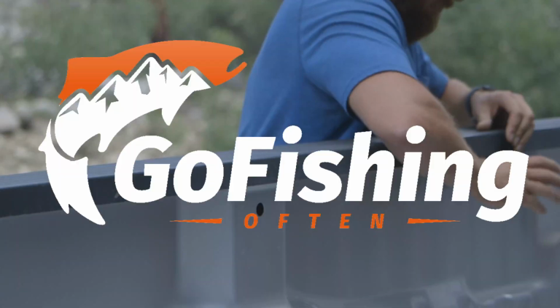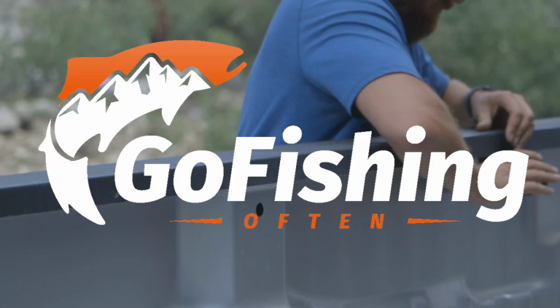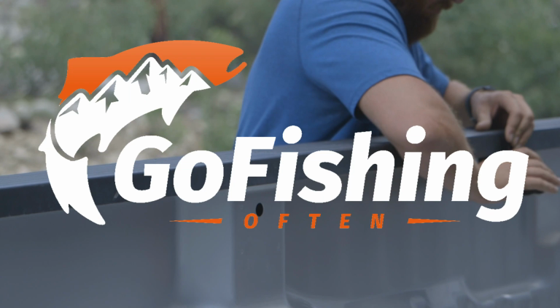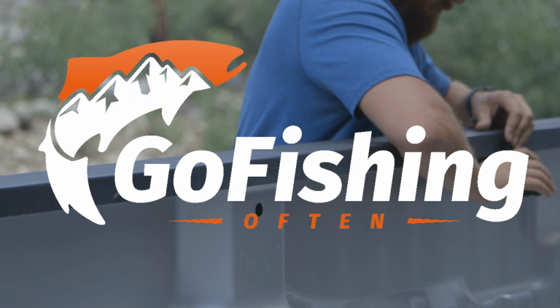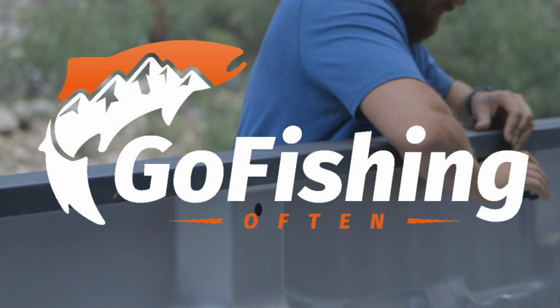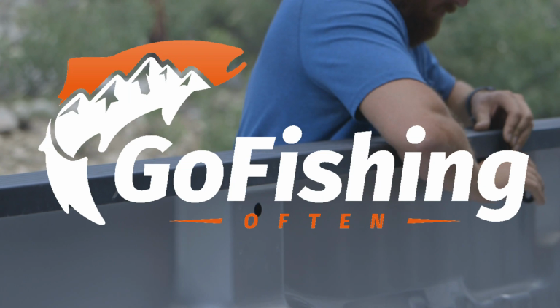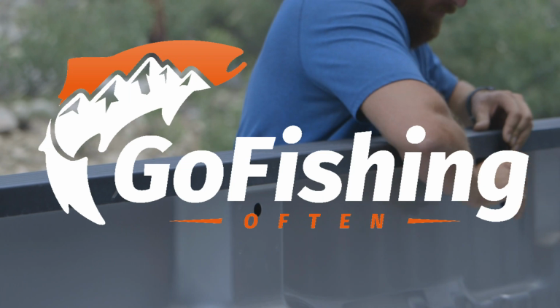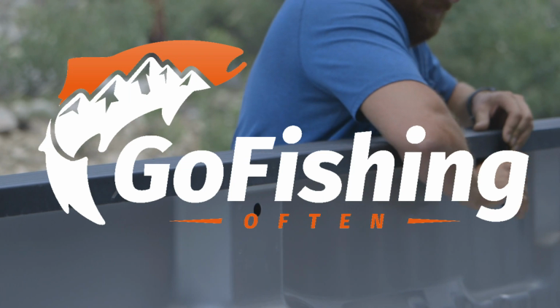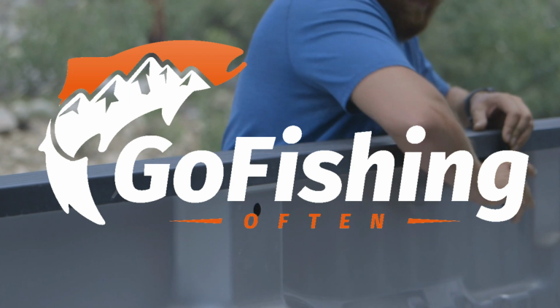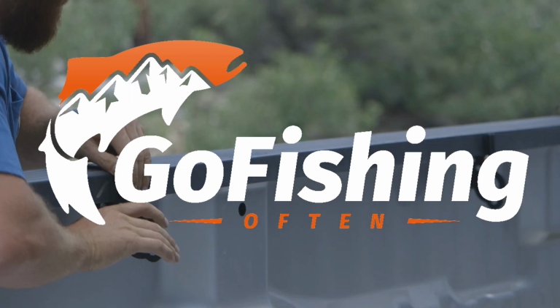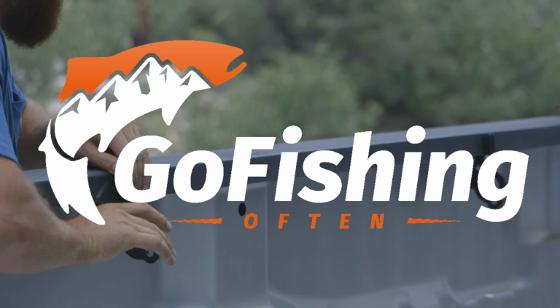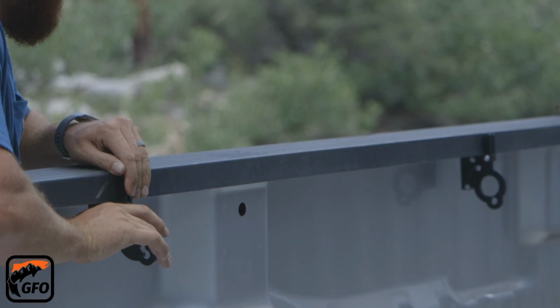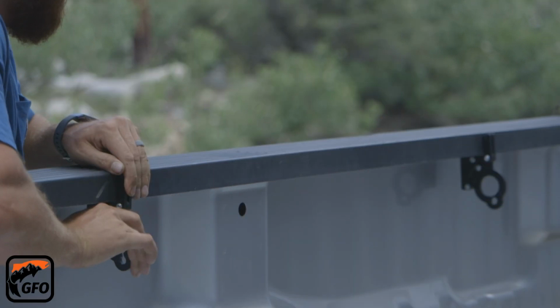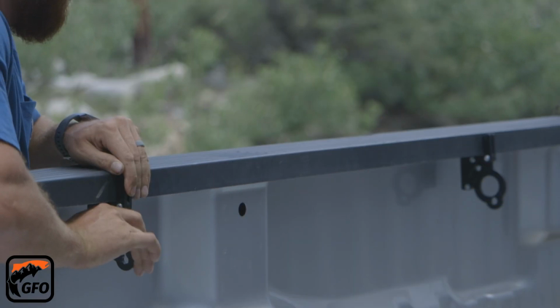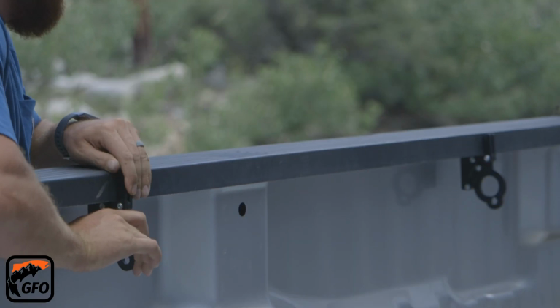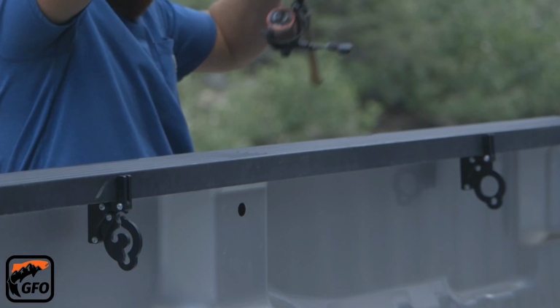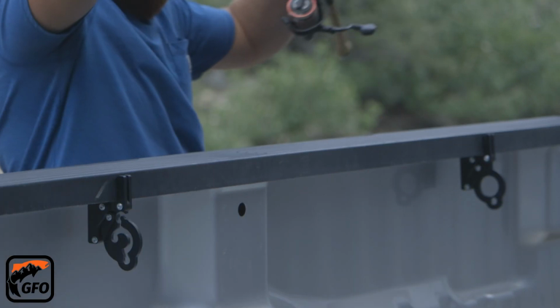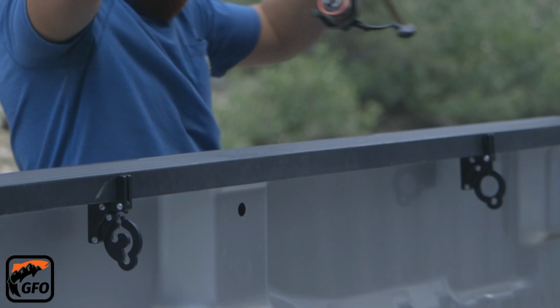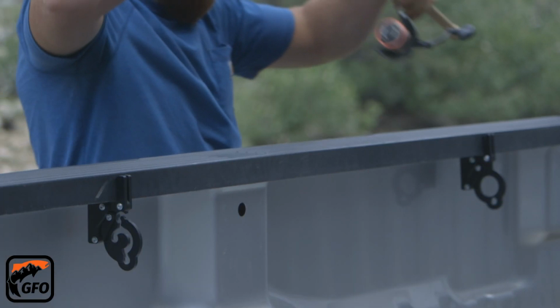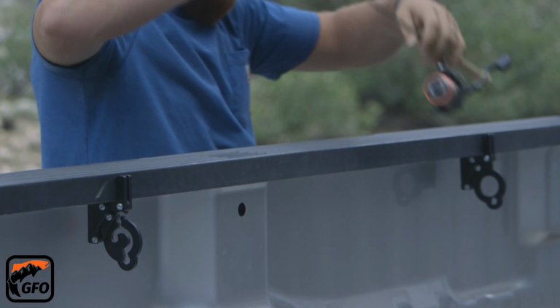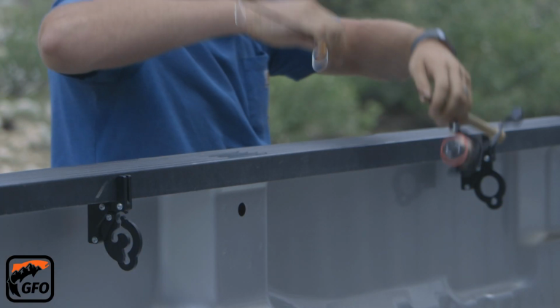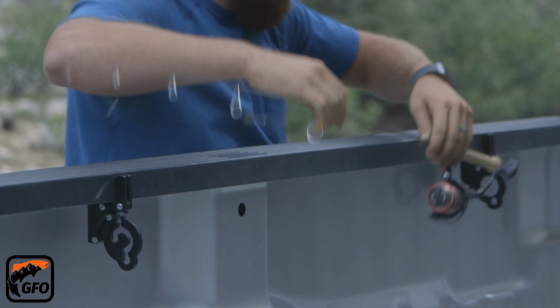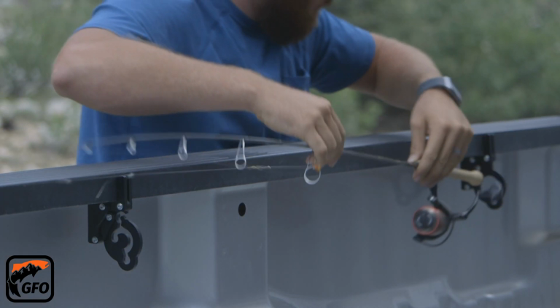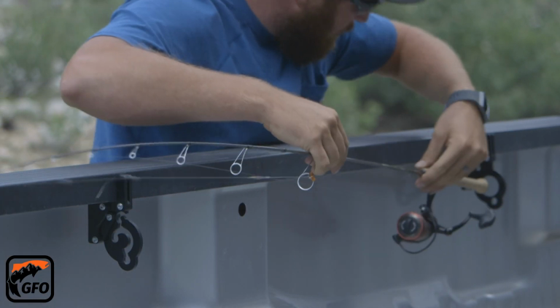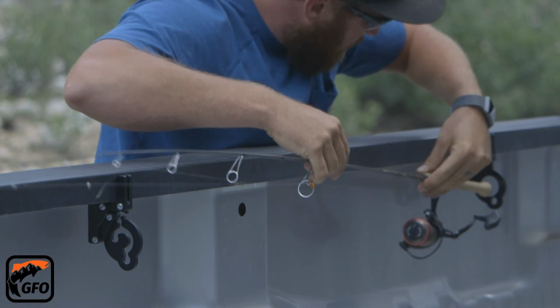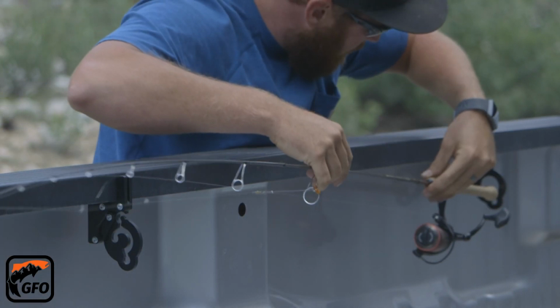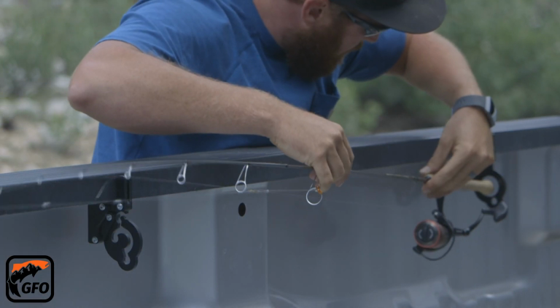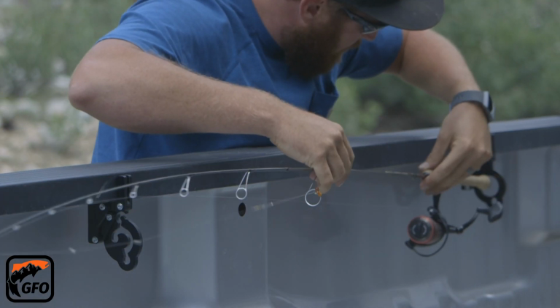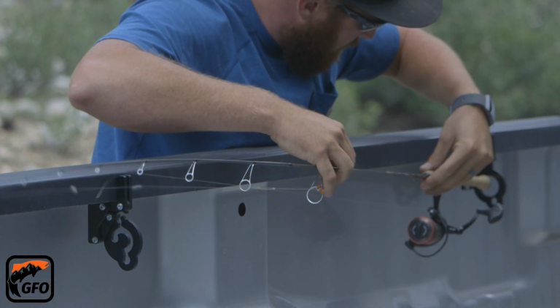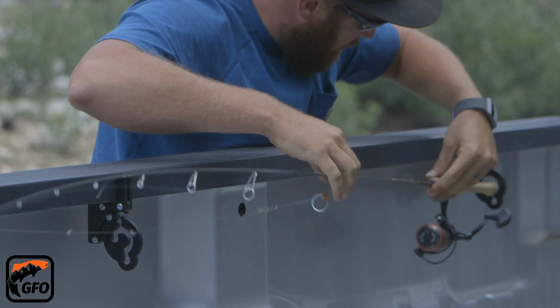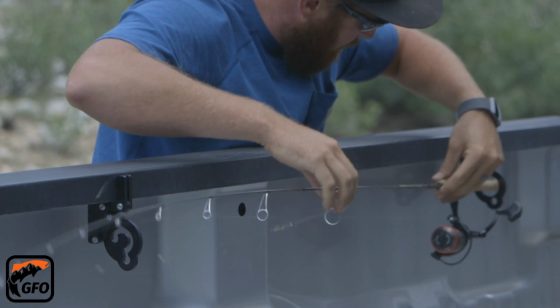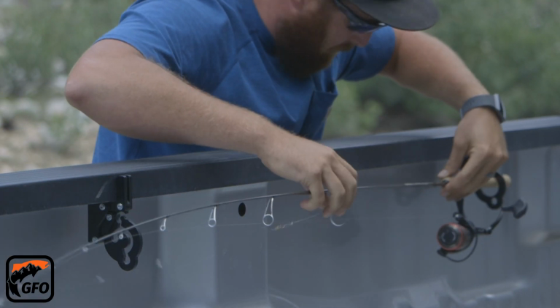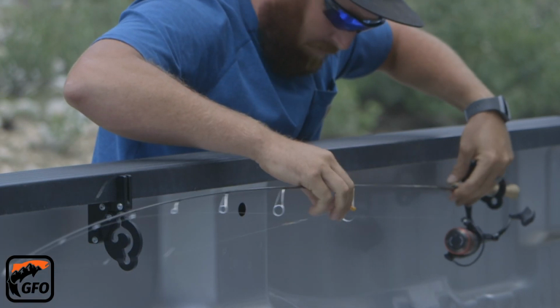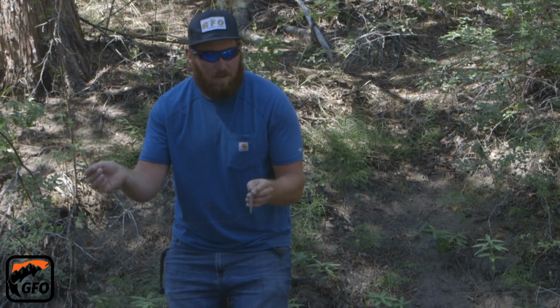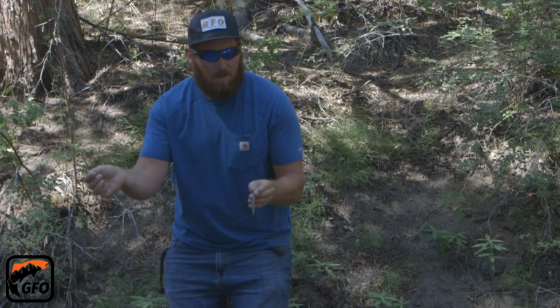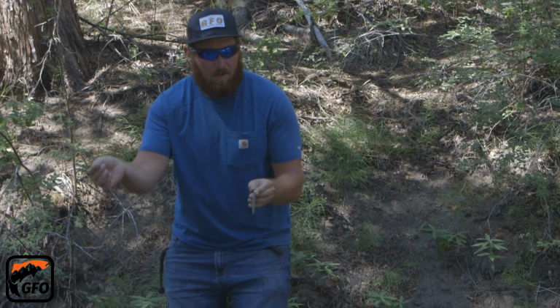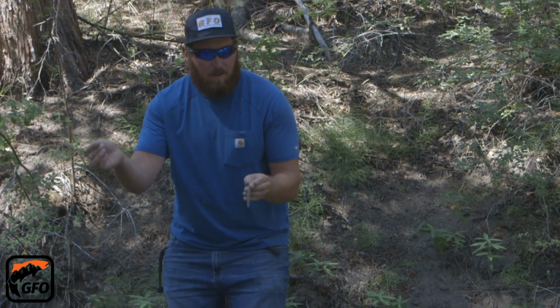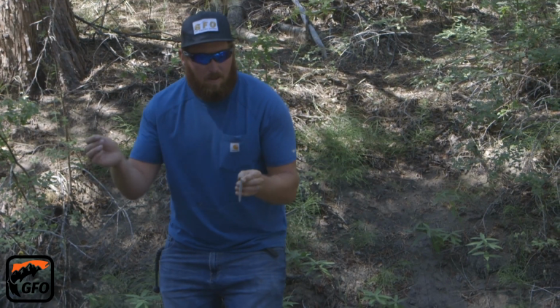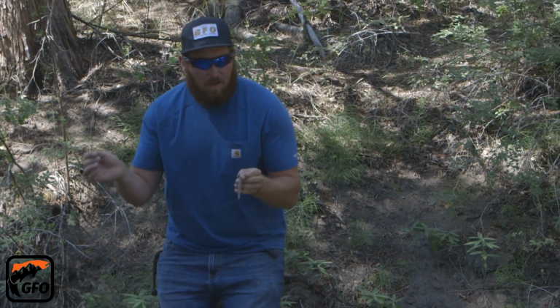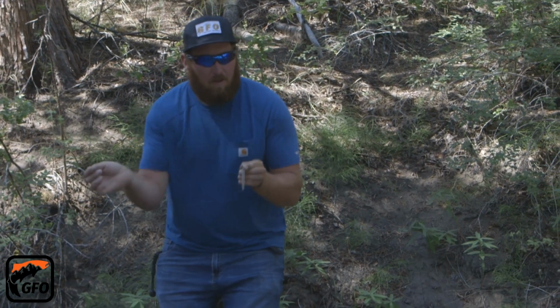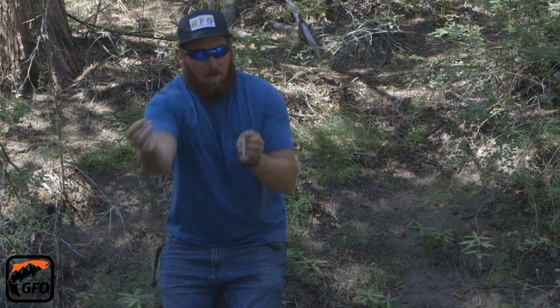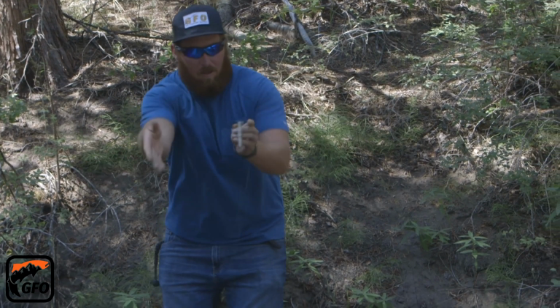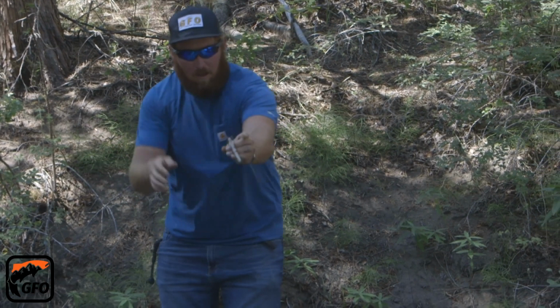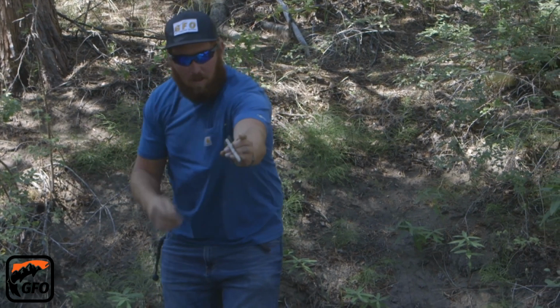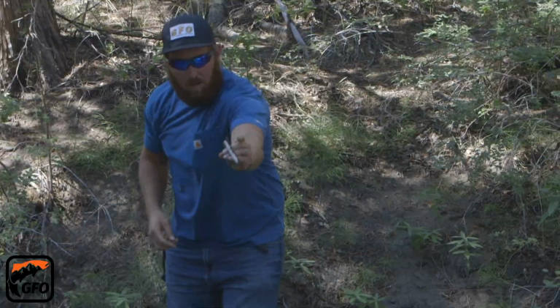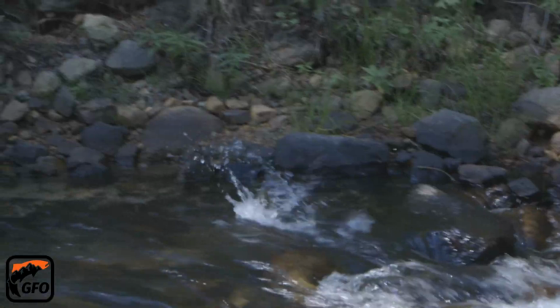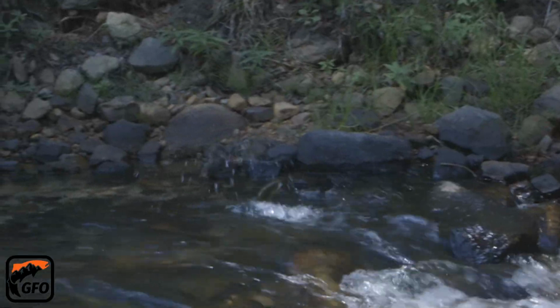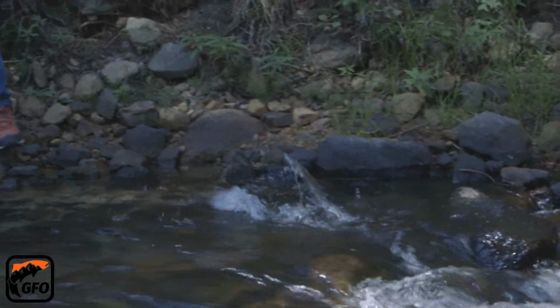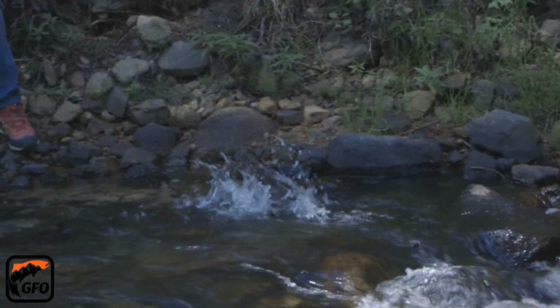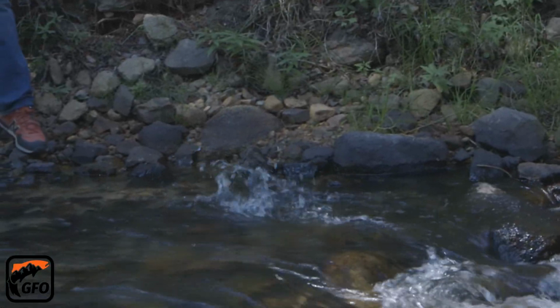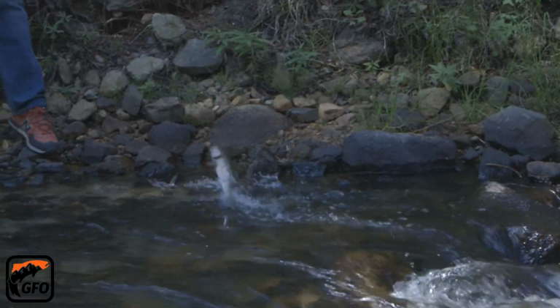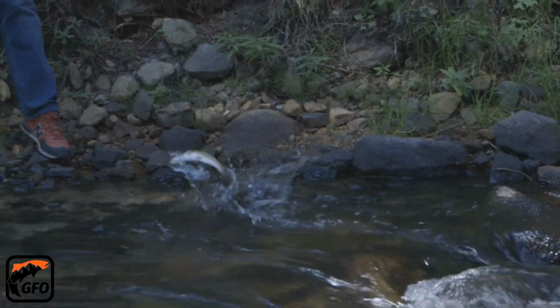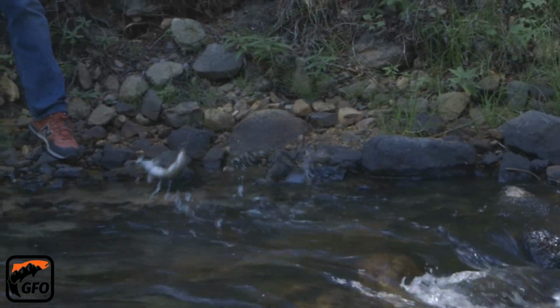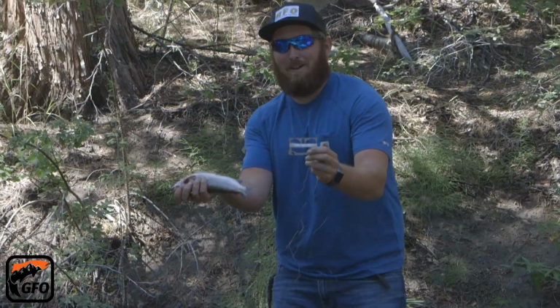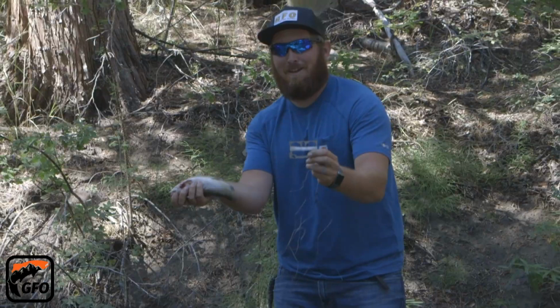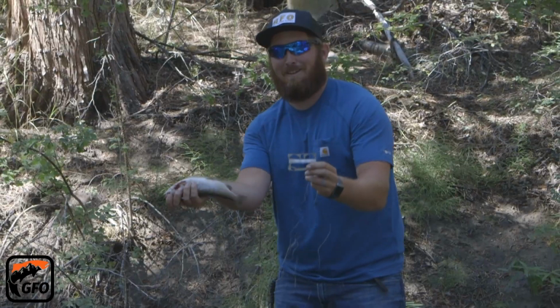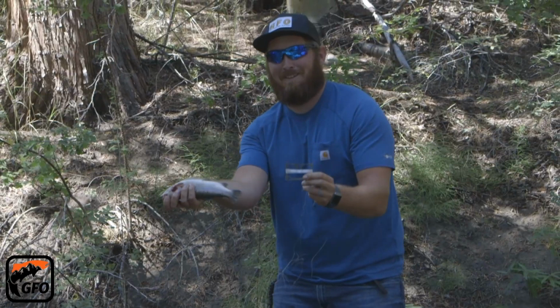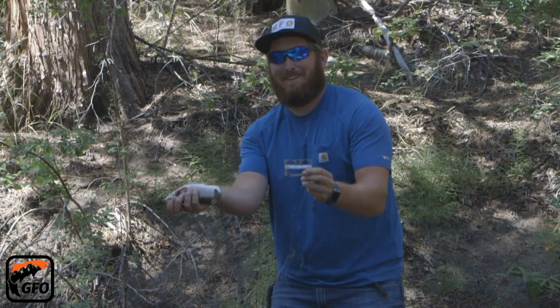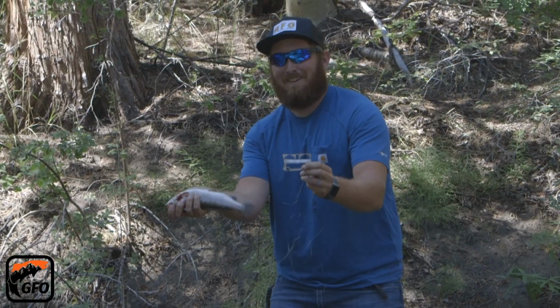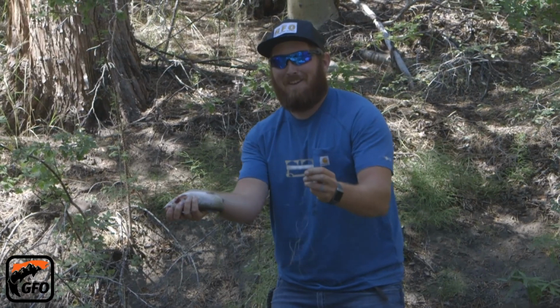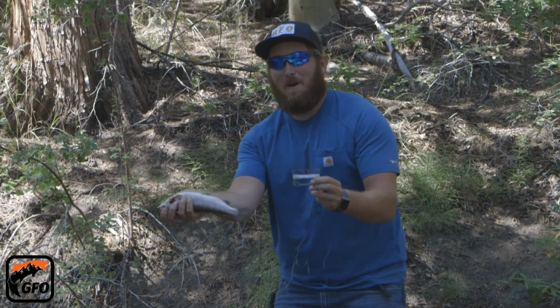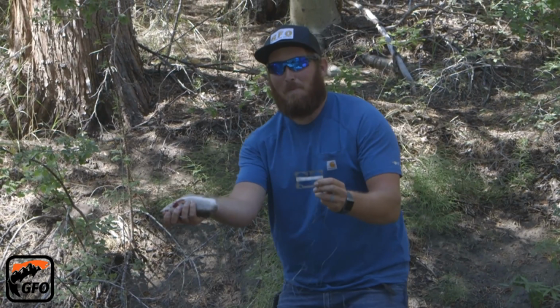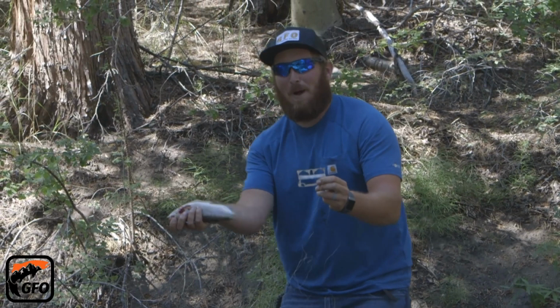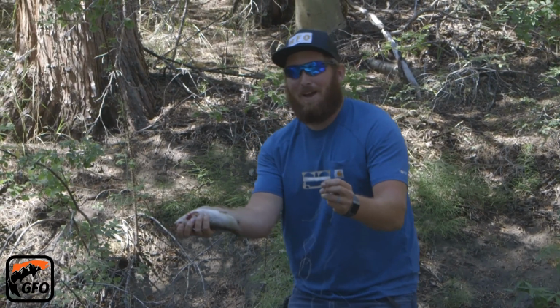GFO Fishing Tools and Equipment. In GFO, we design uncommon tools to get you out on the waters and catch more fish. You can check out all of our latest and greatest offerings here.